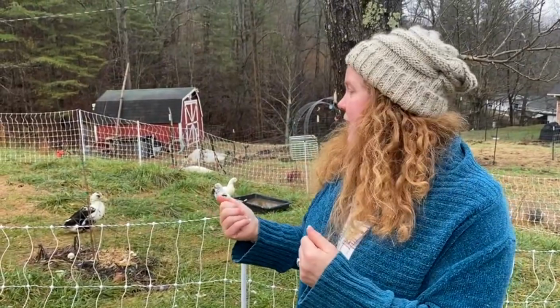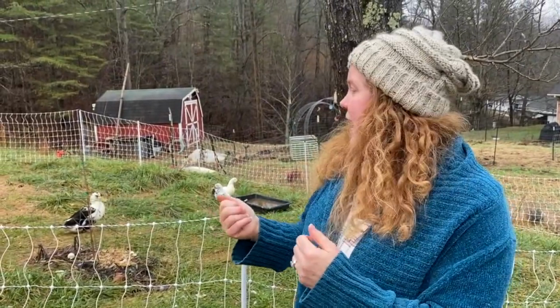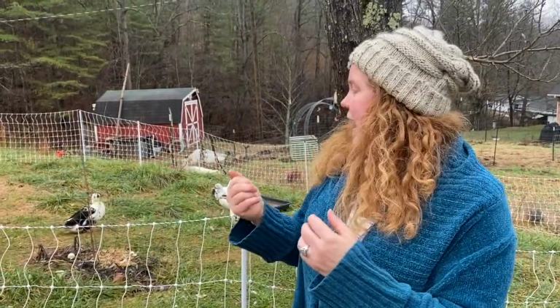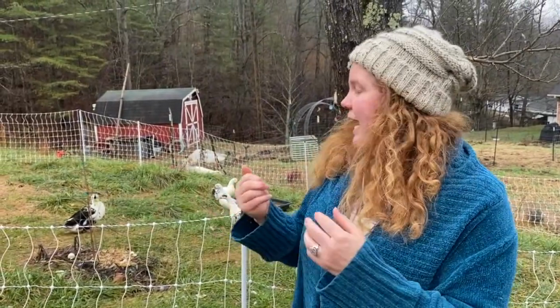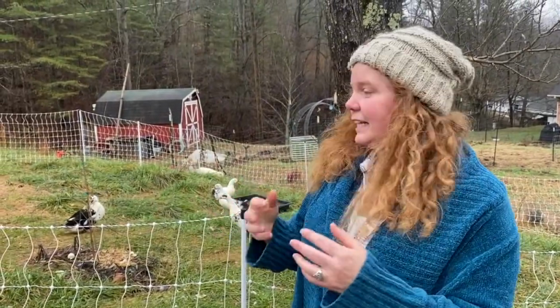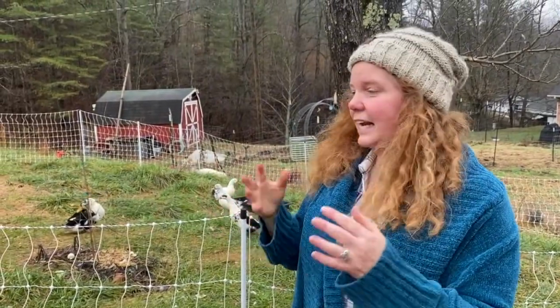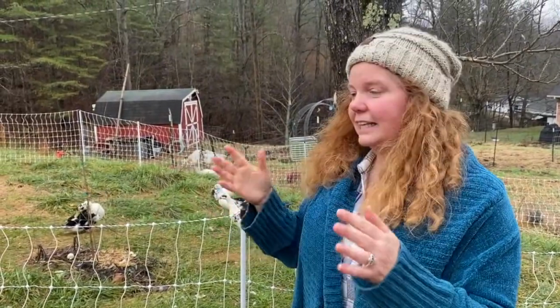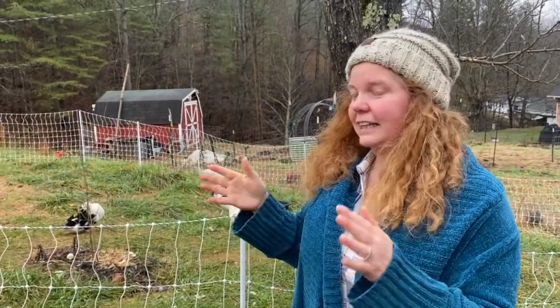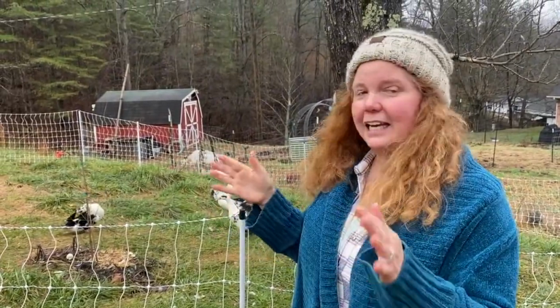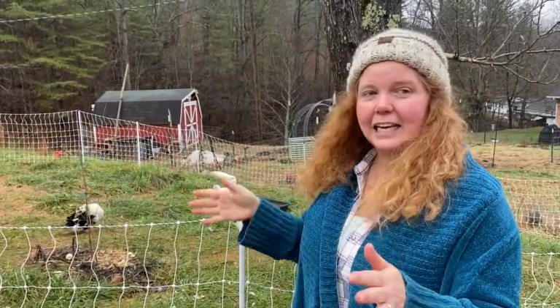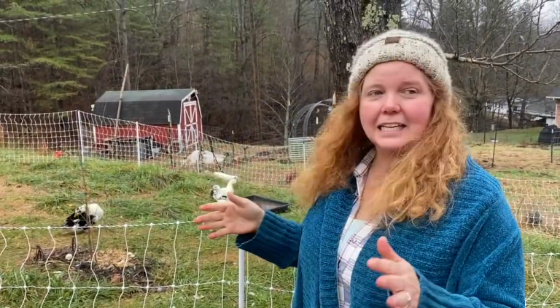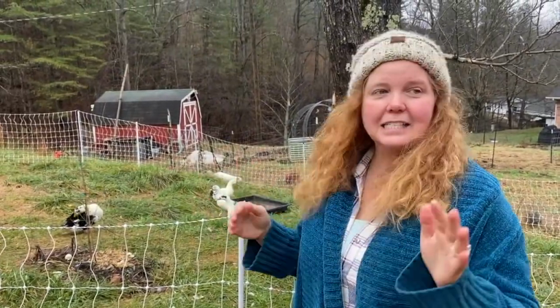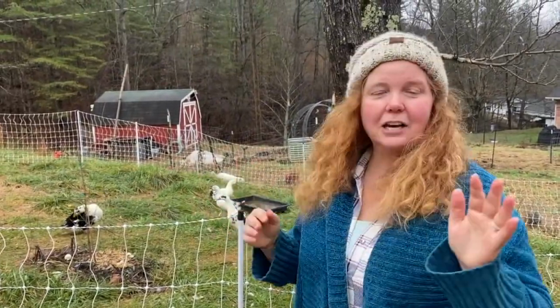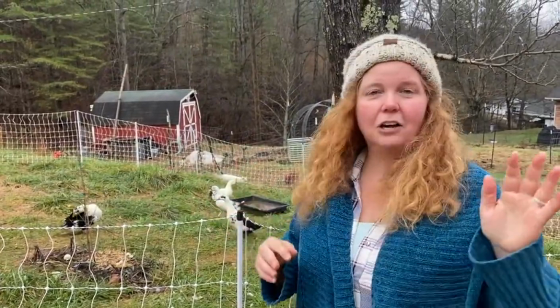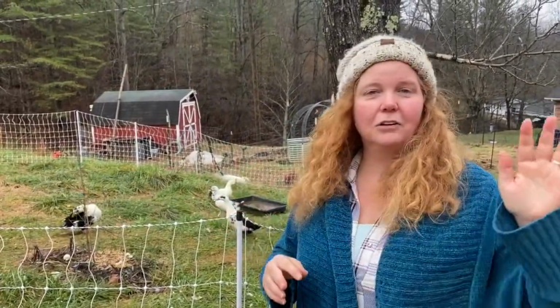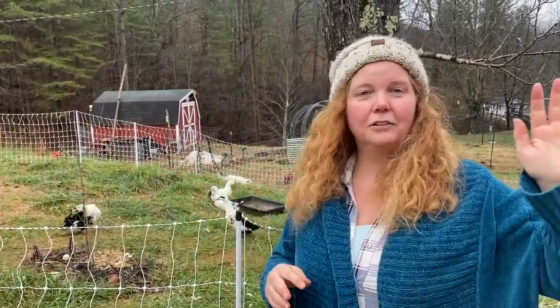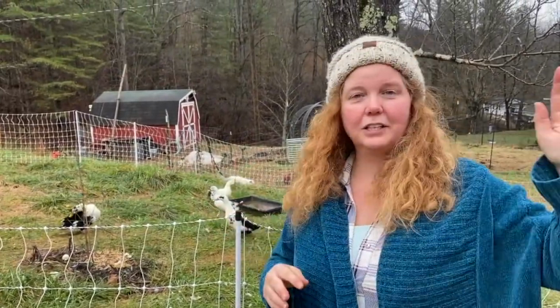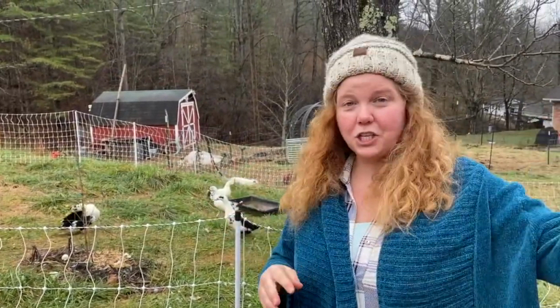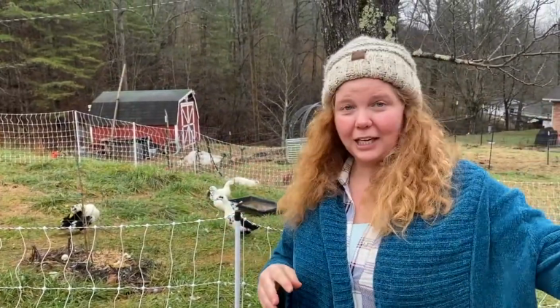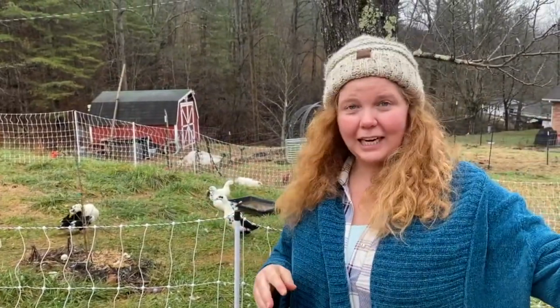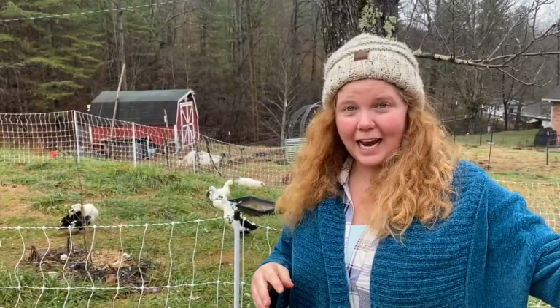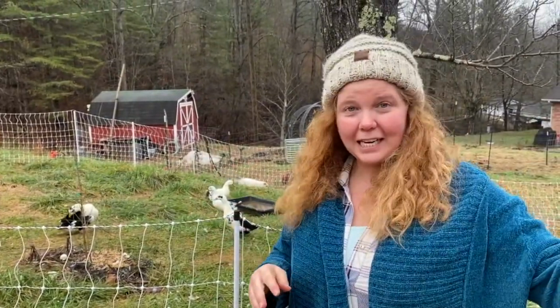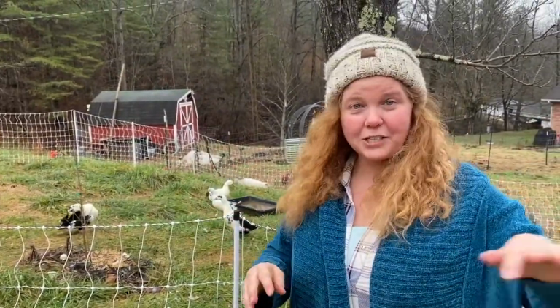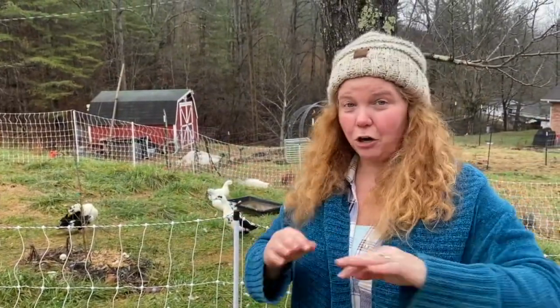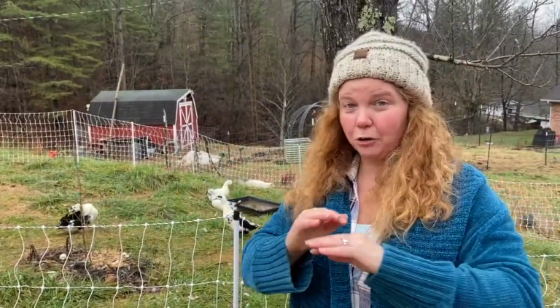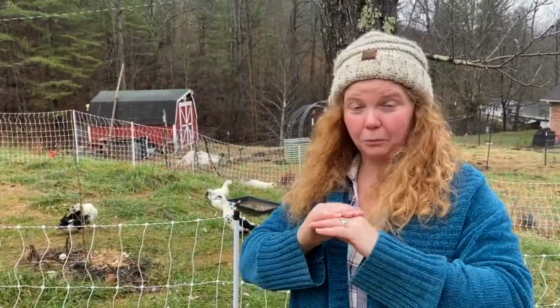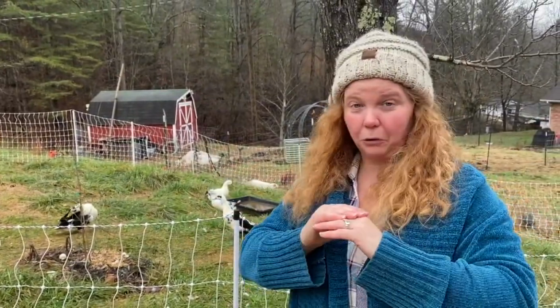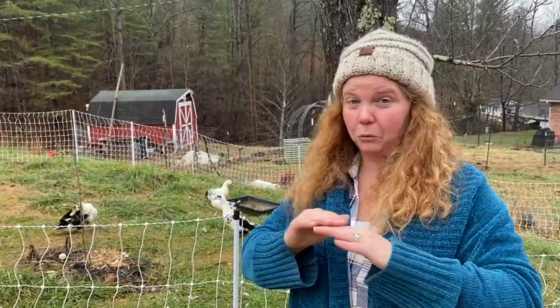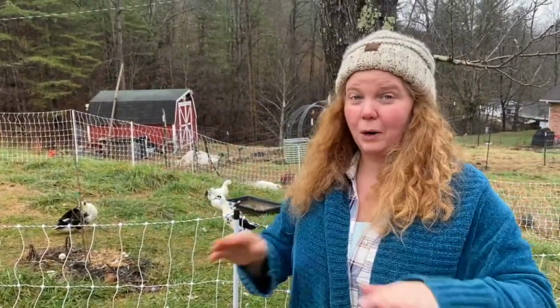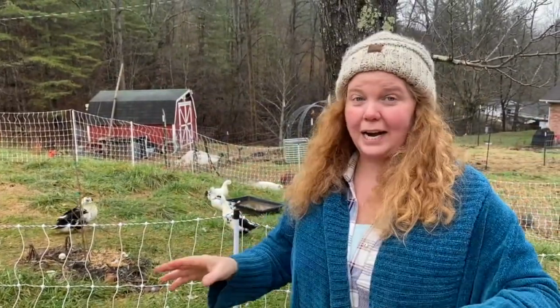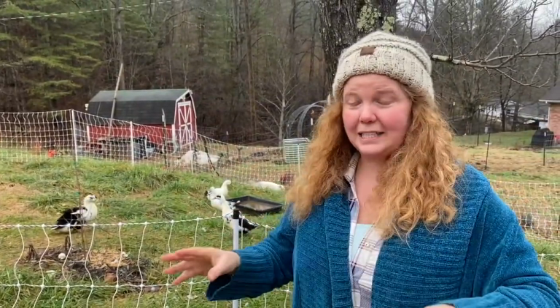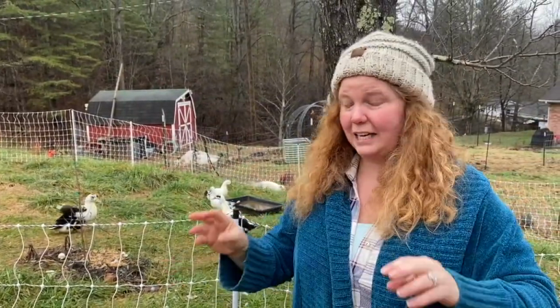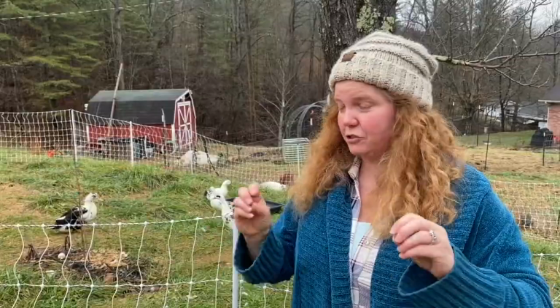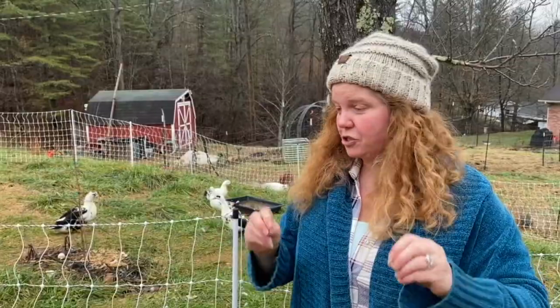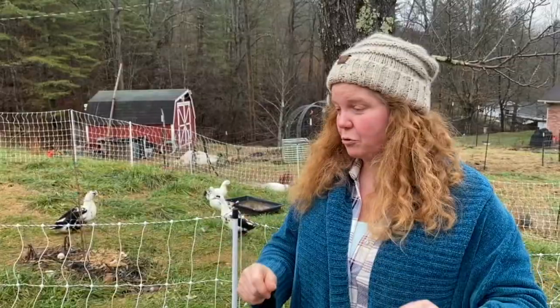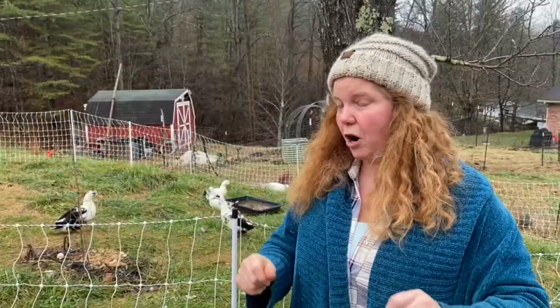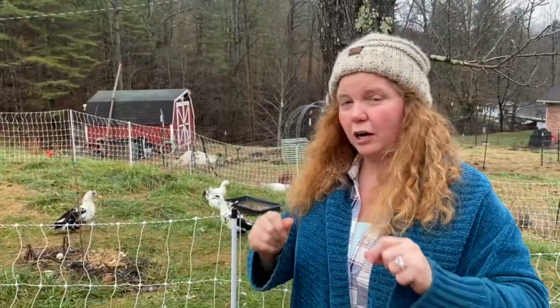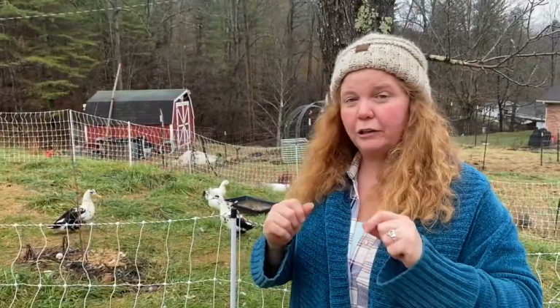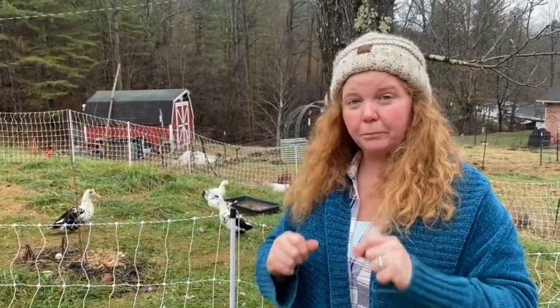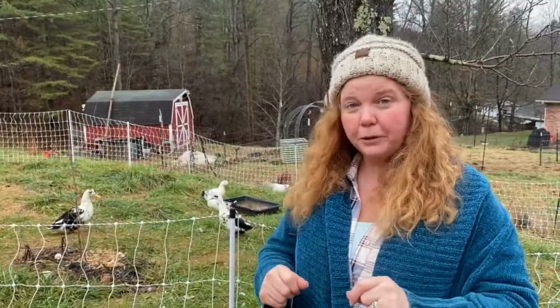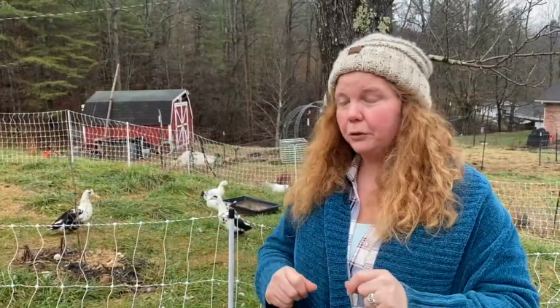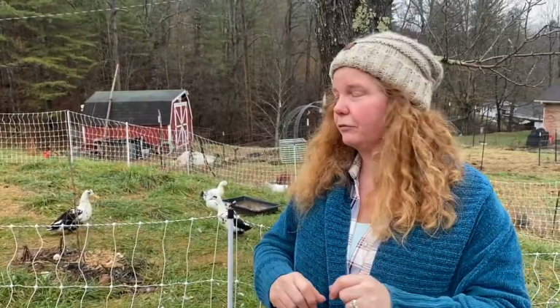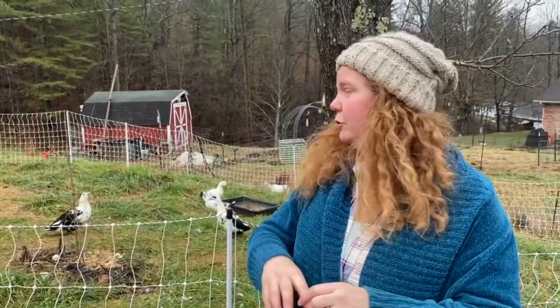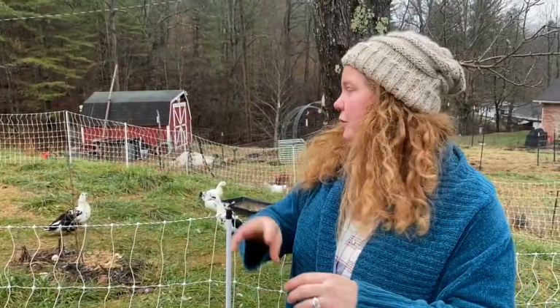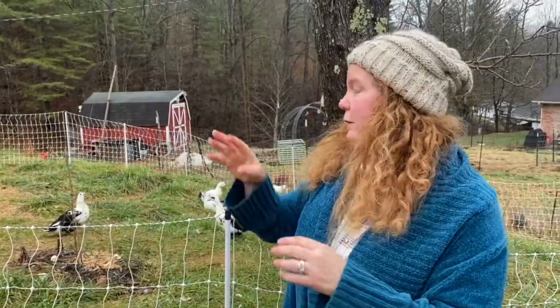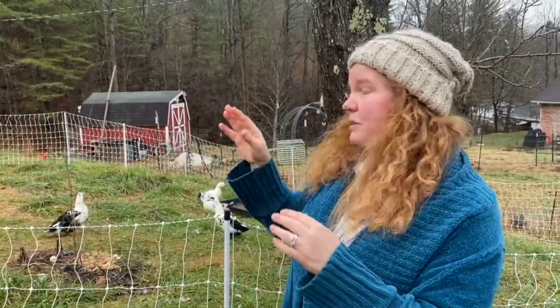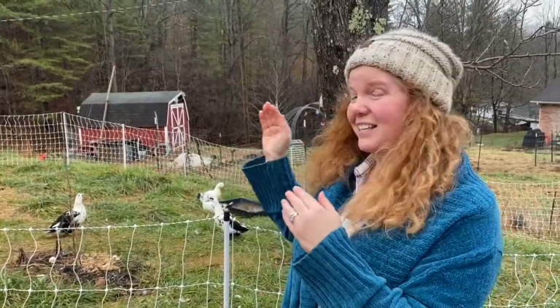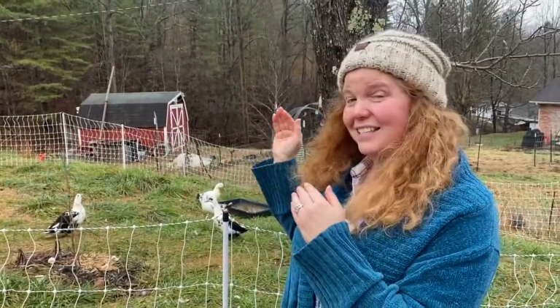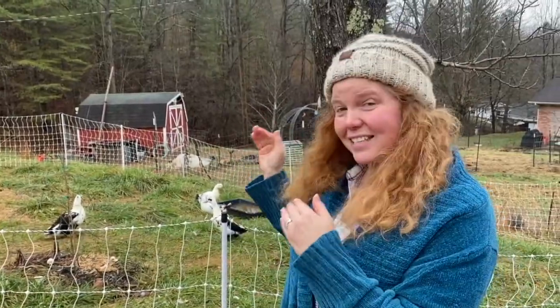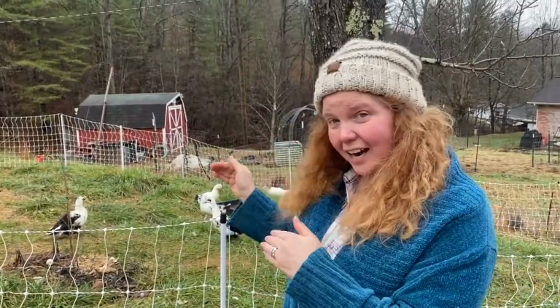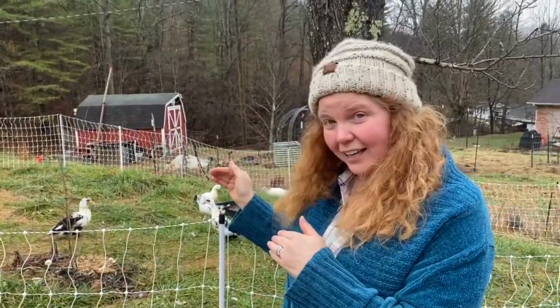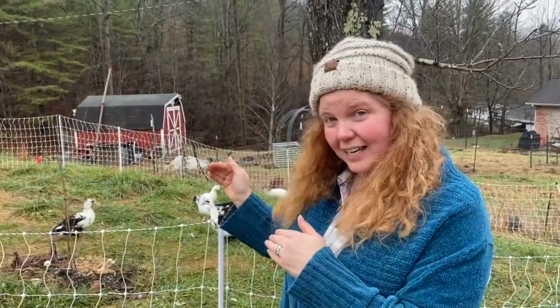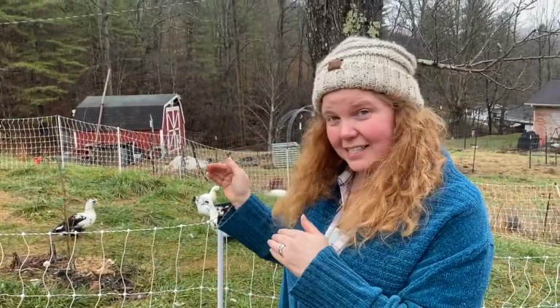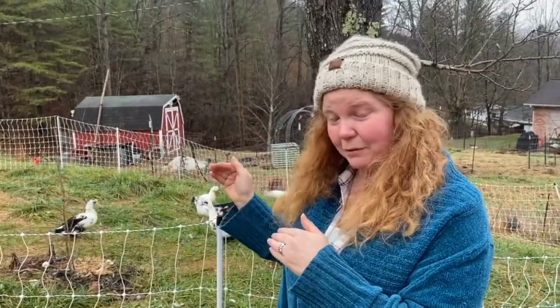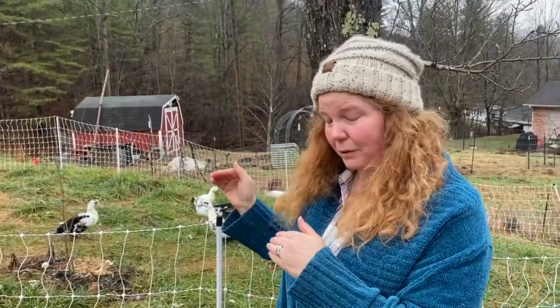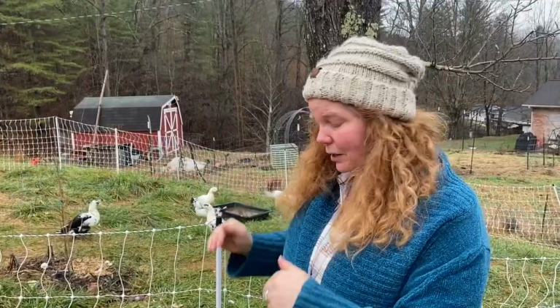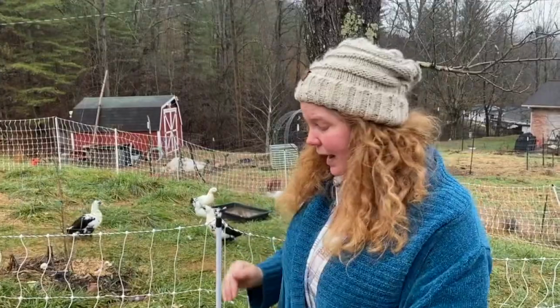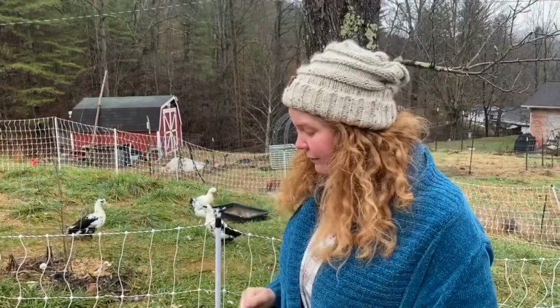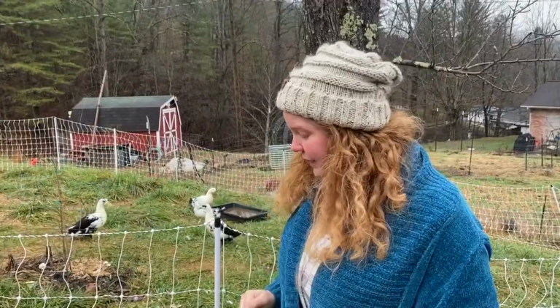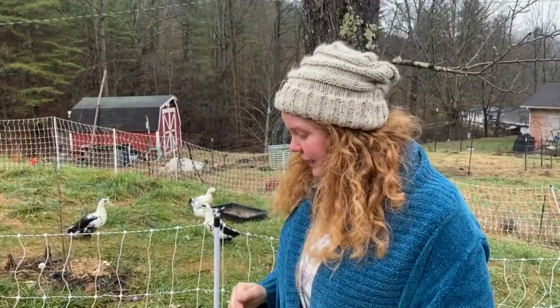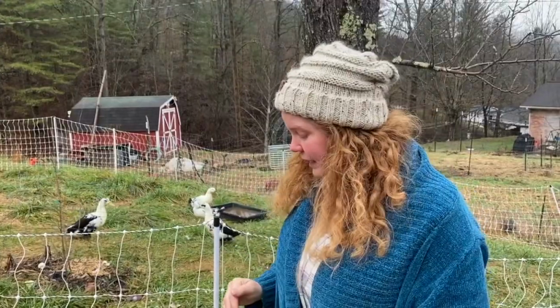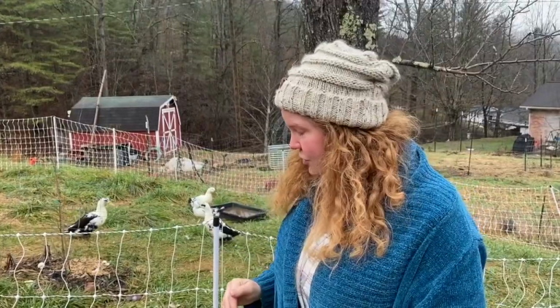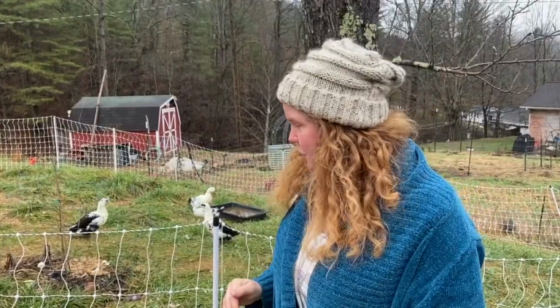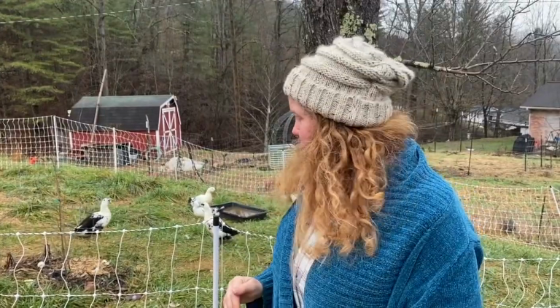The thing is y'all, the chicken eggs are great — they are strong and beautiful. It was the duck eggs that we were having an issue with.